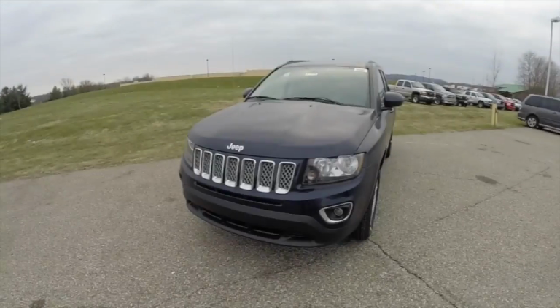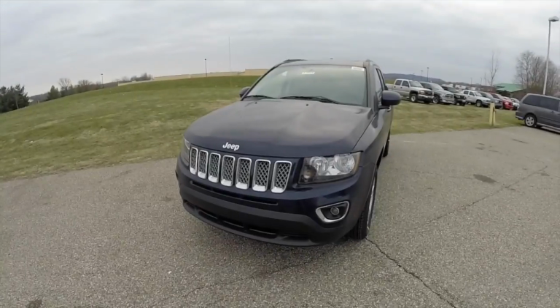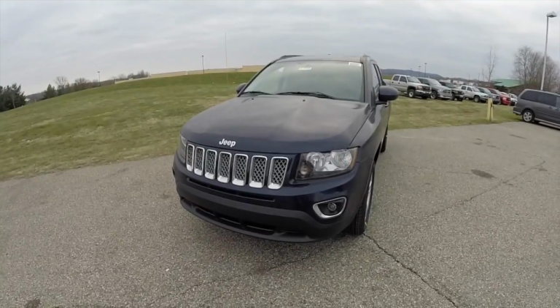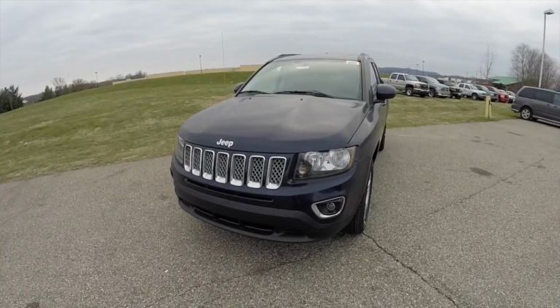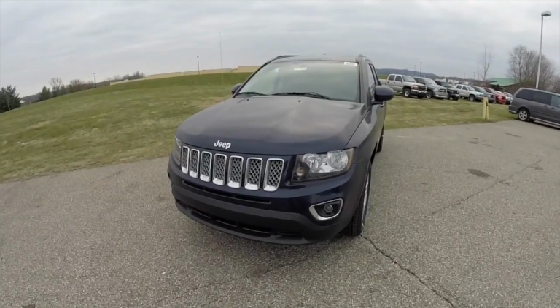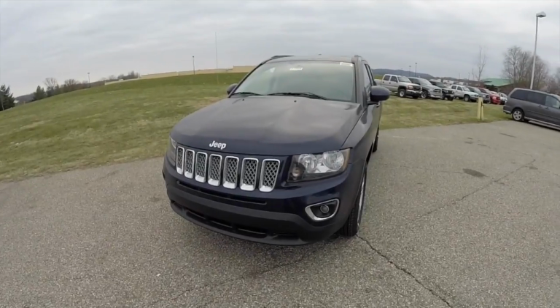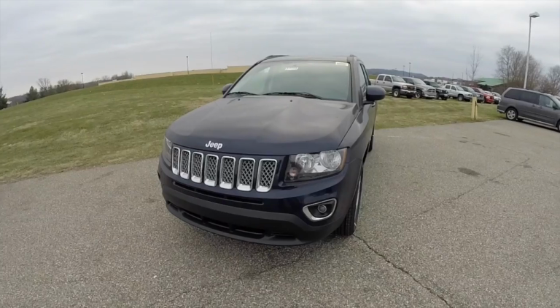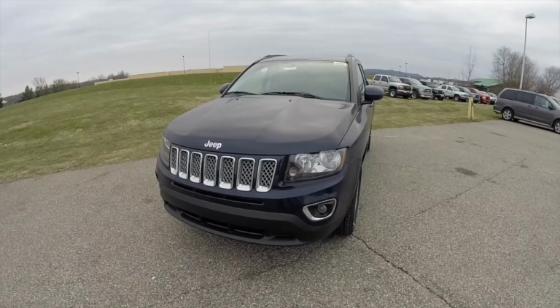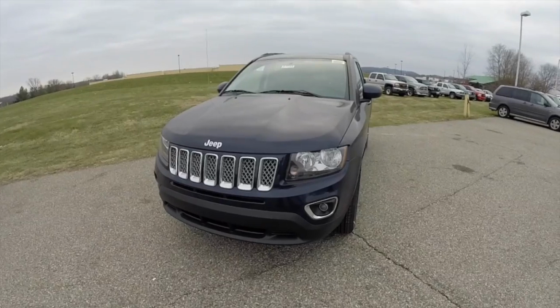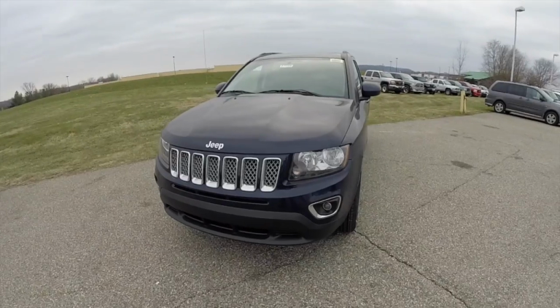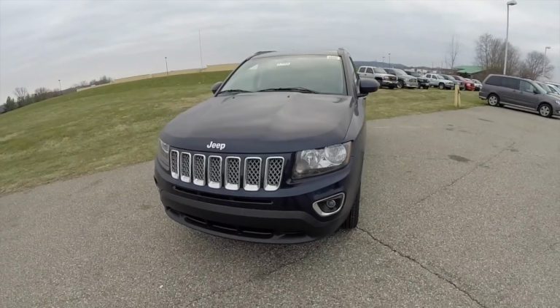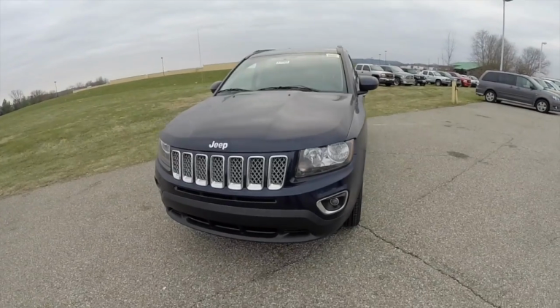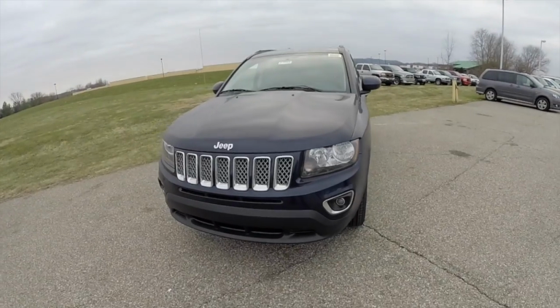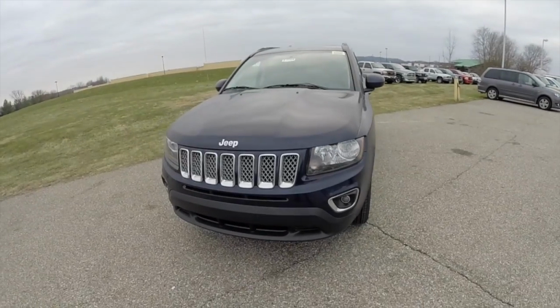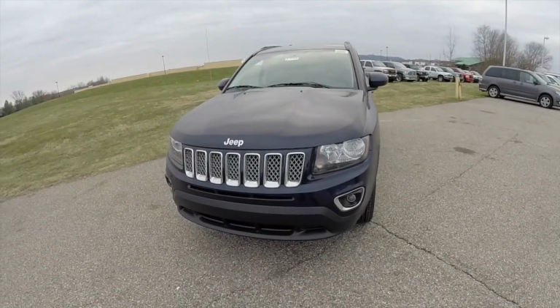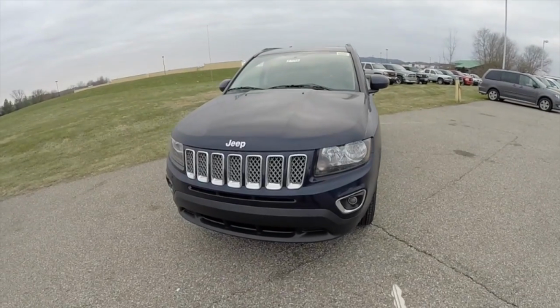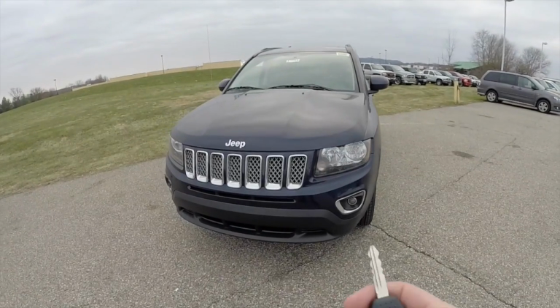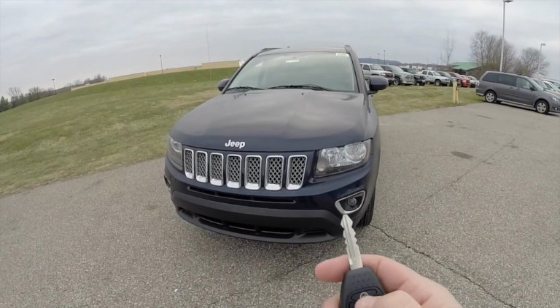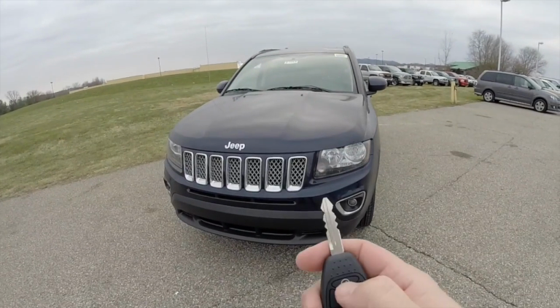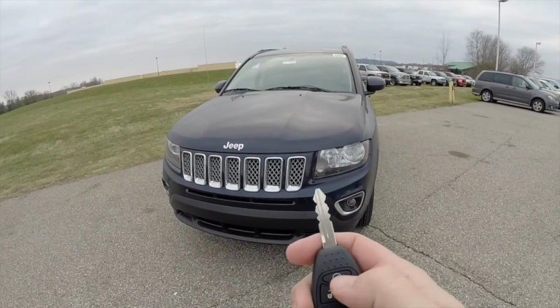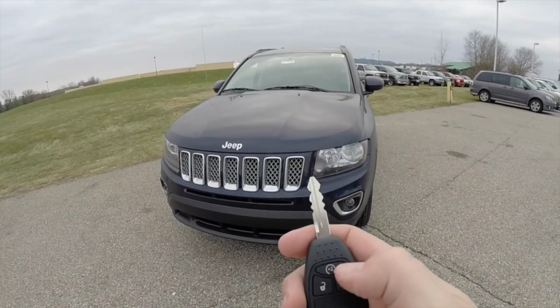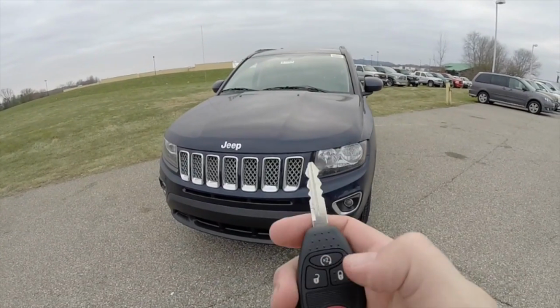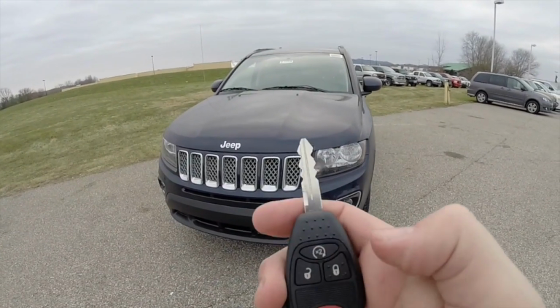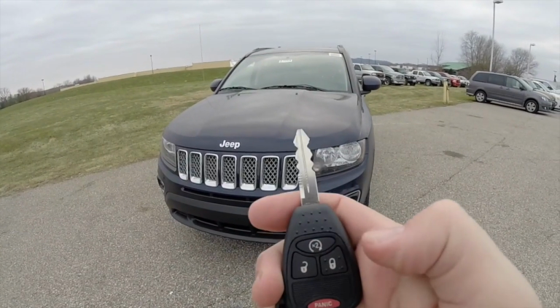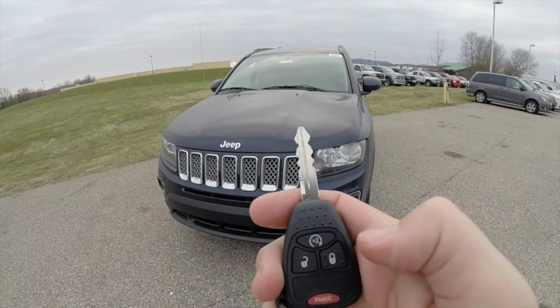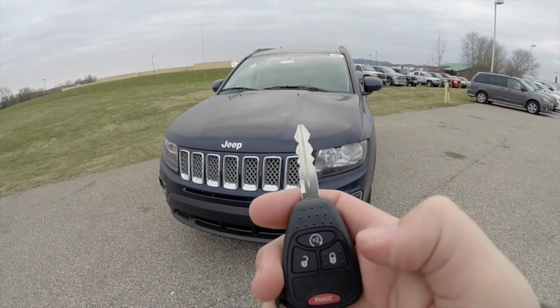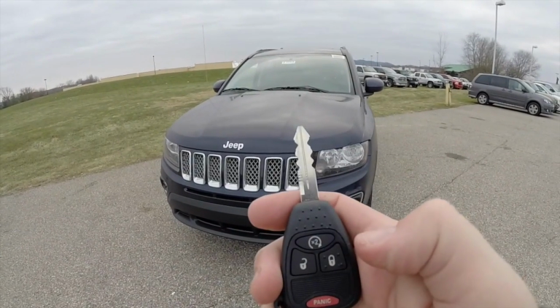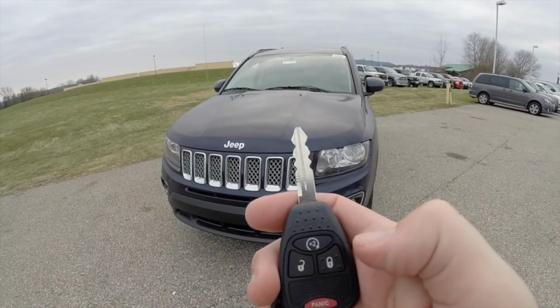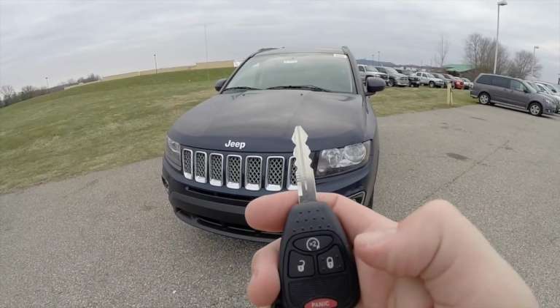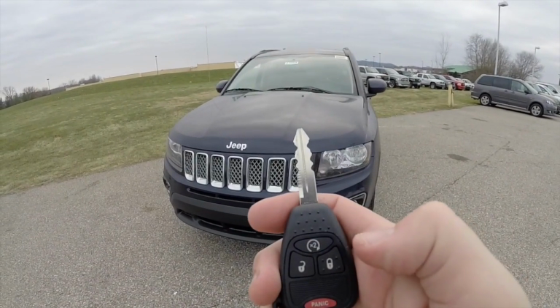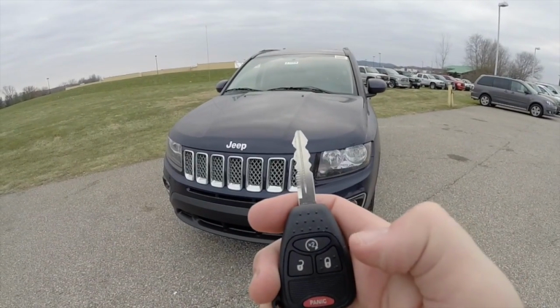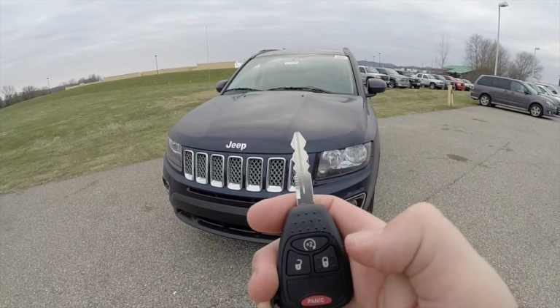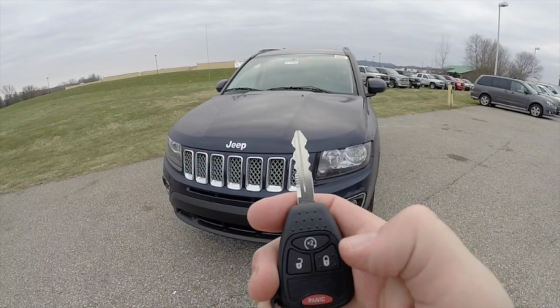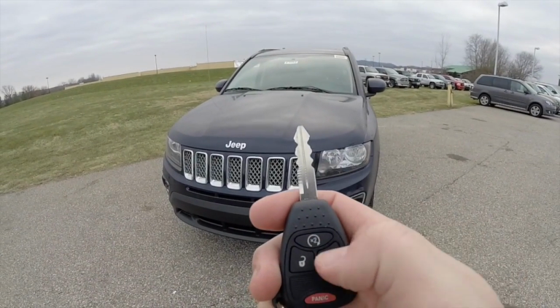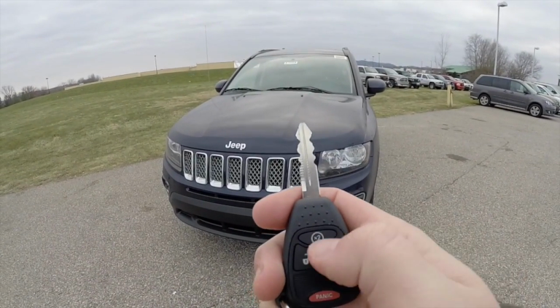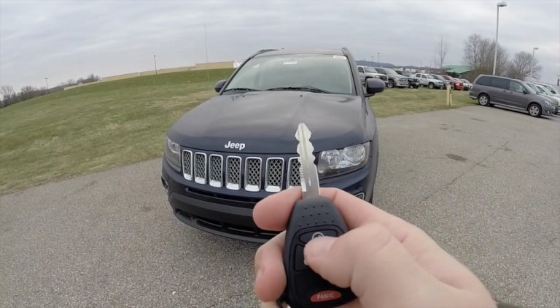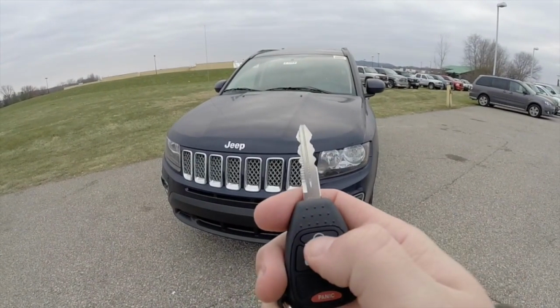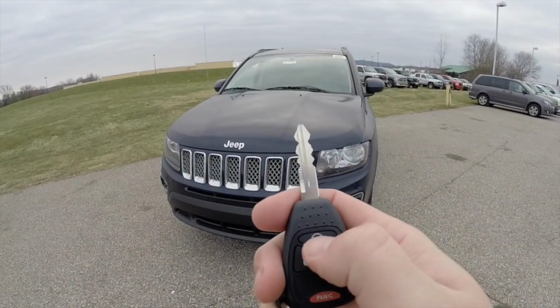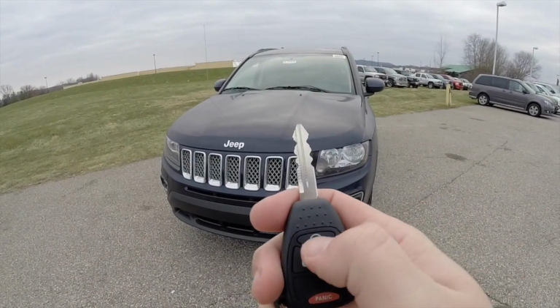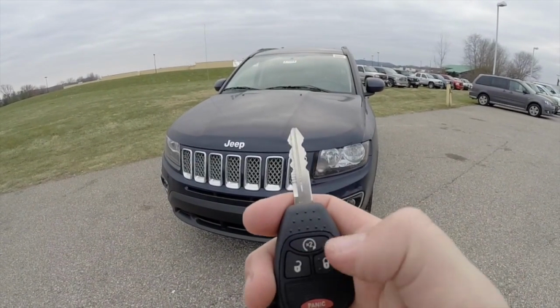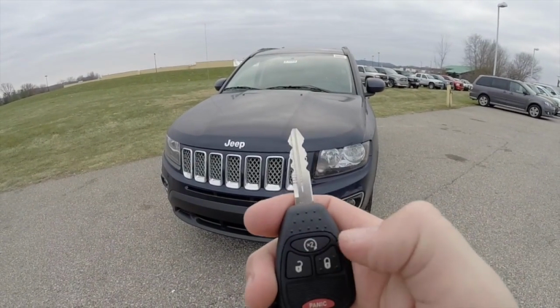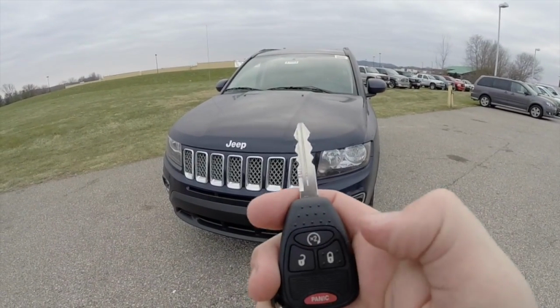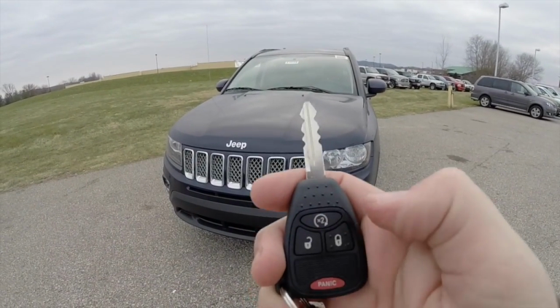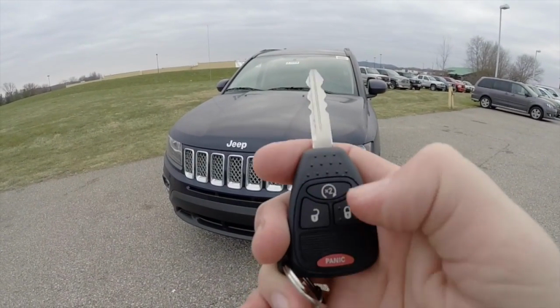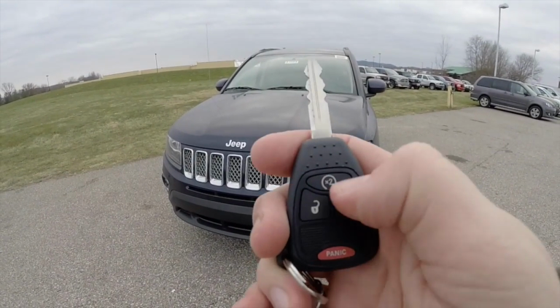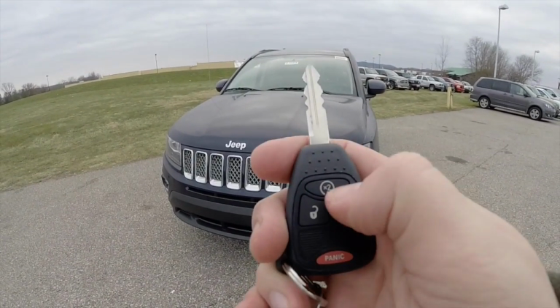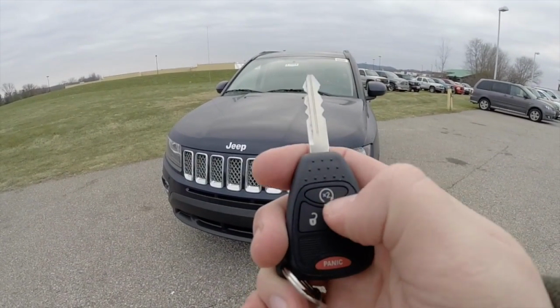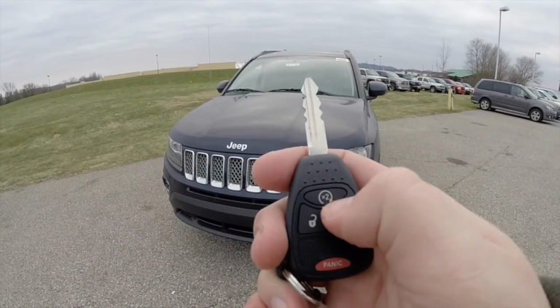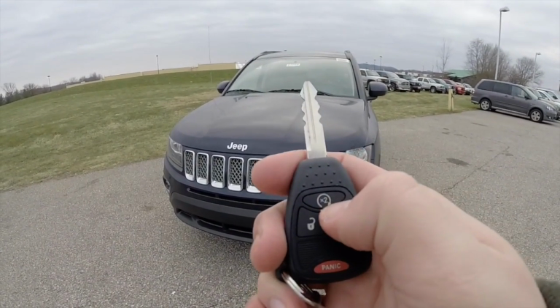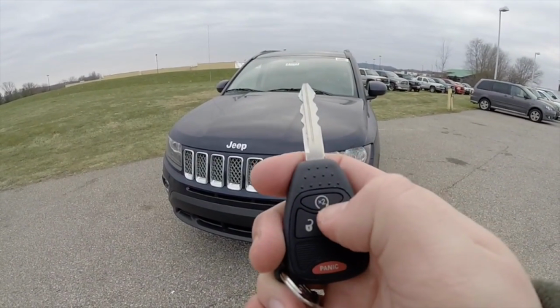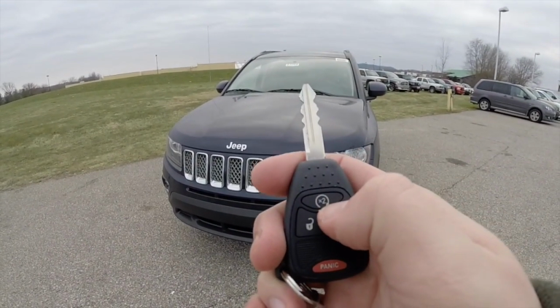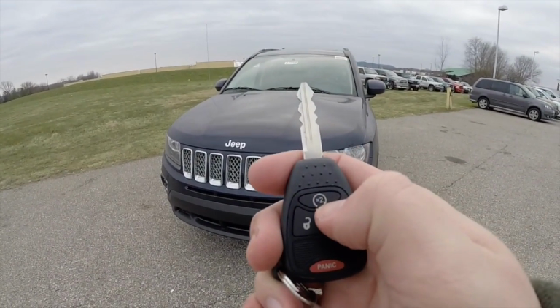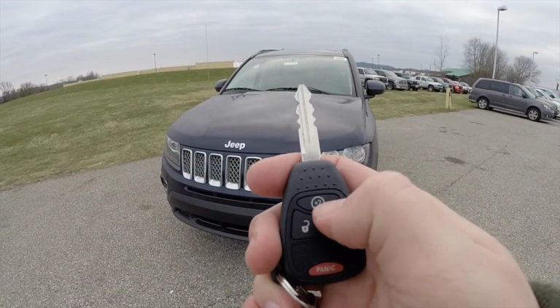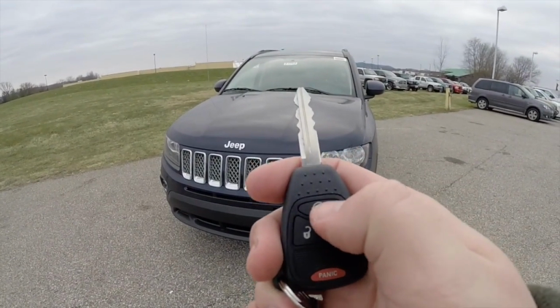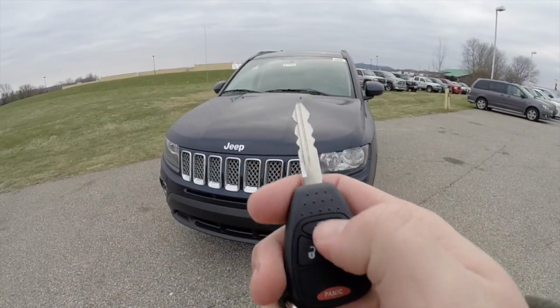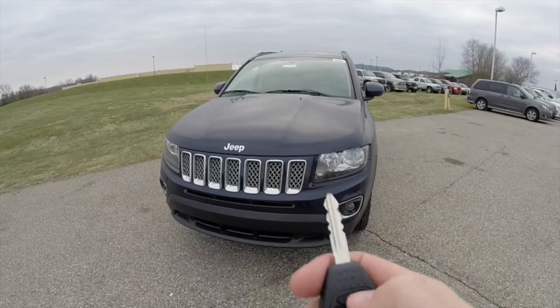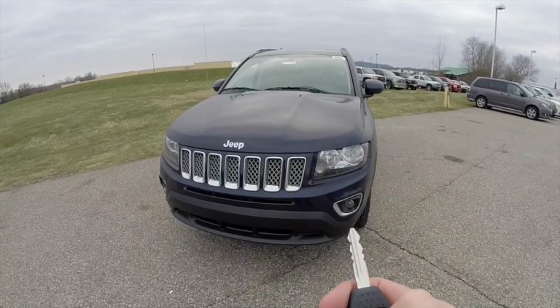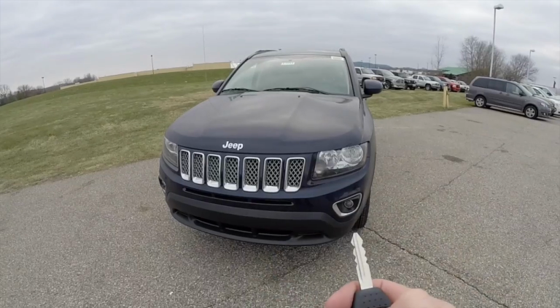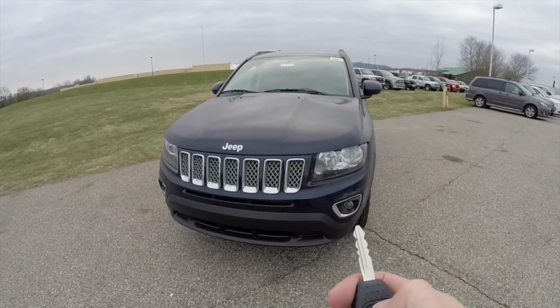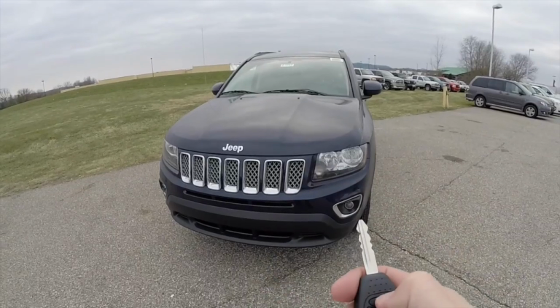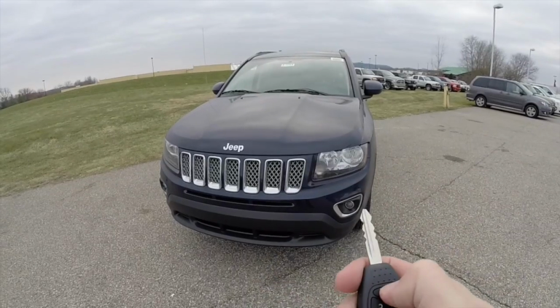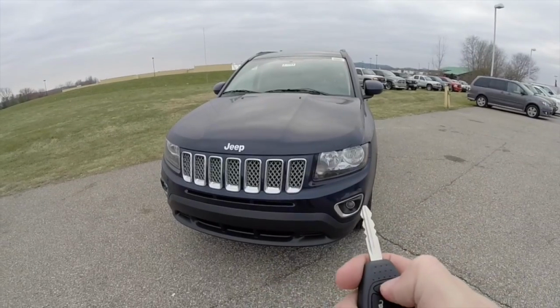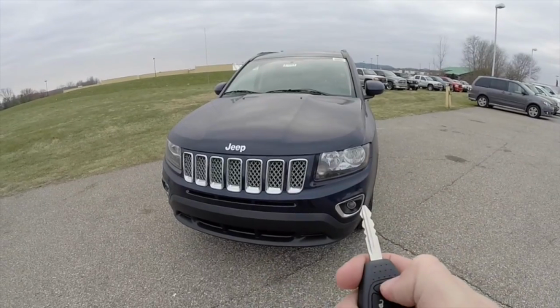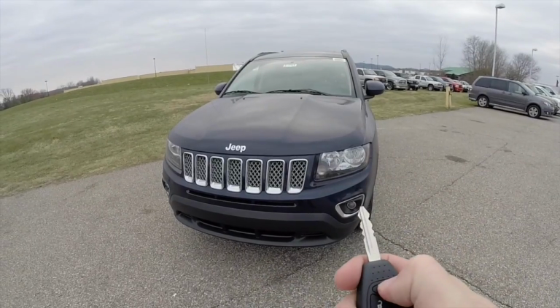Alright, before we take a look at the interior, let's demonstrate the remote start. Just double press the remote start button twice on the key fob.